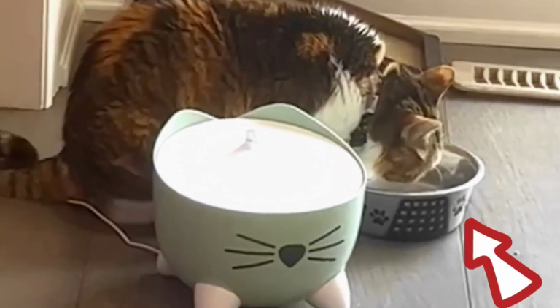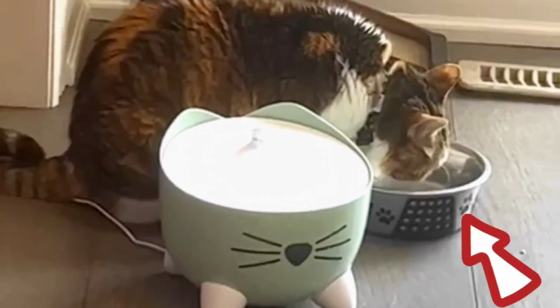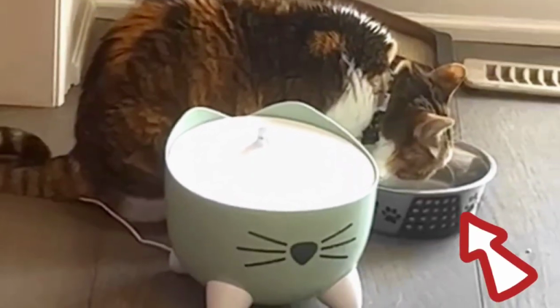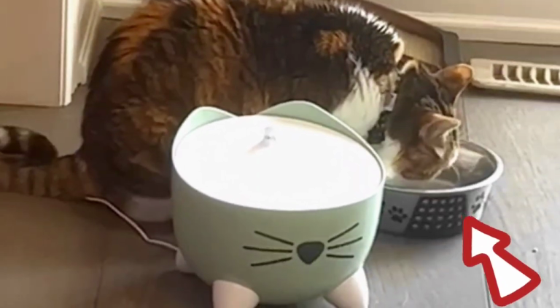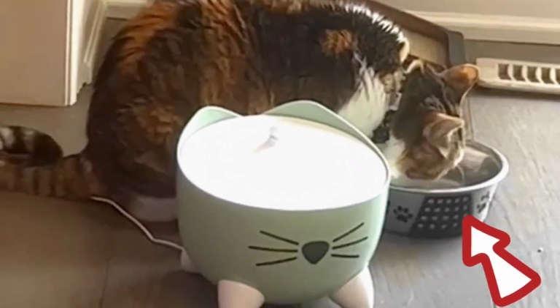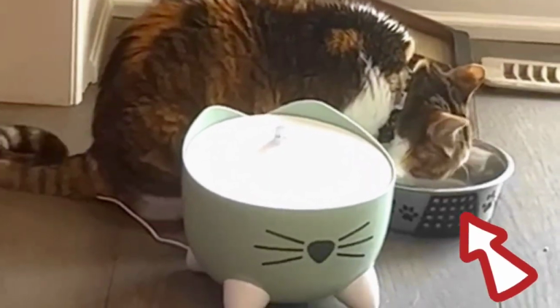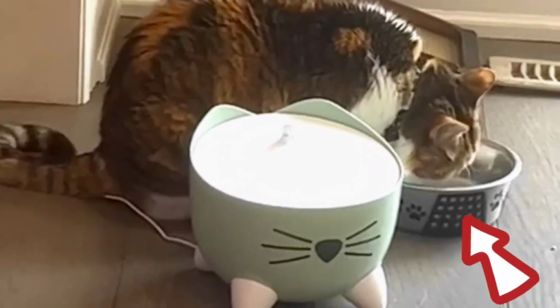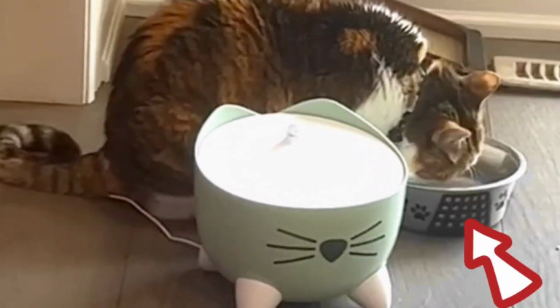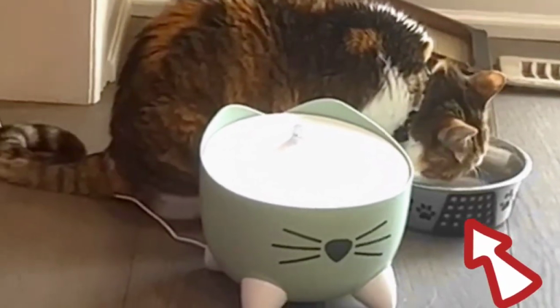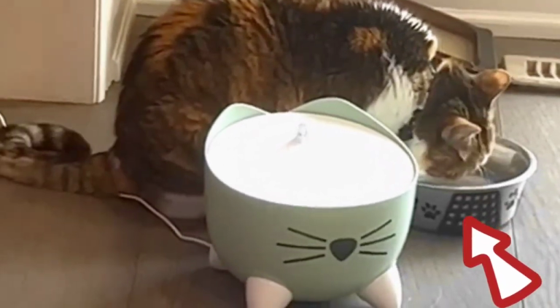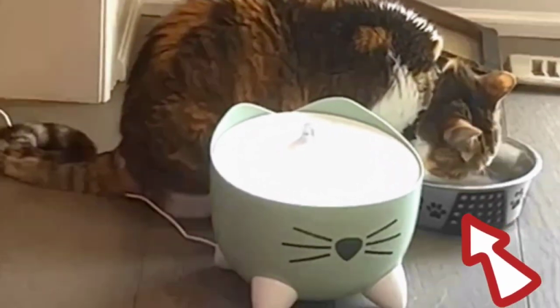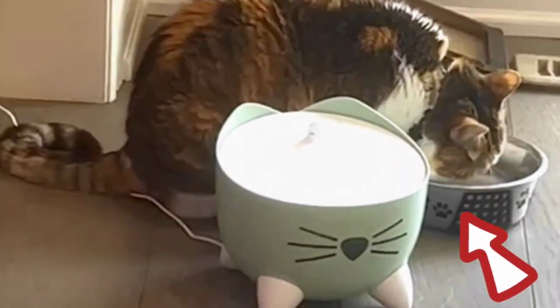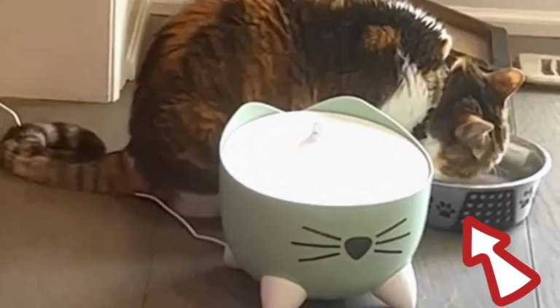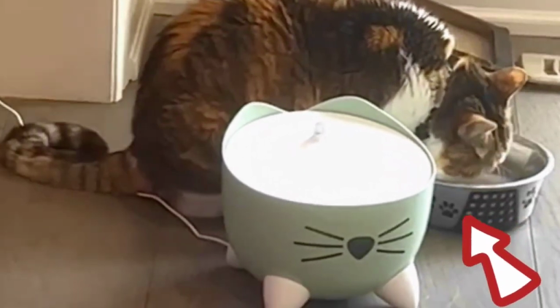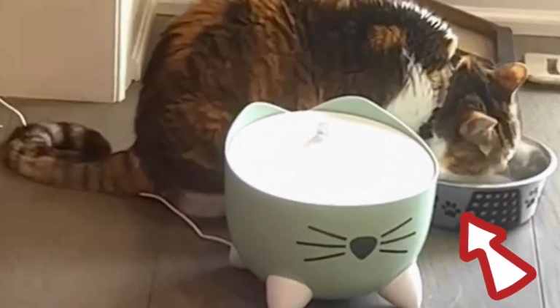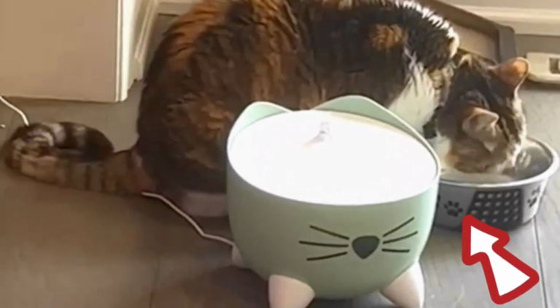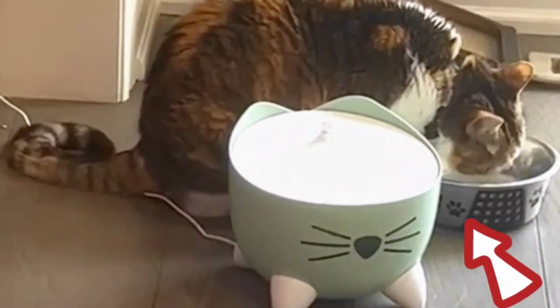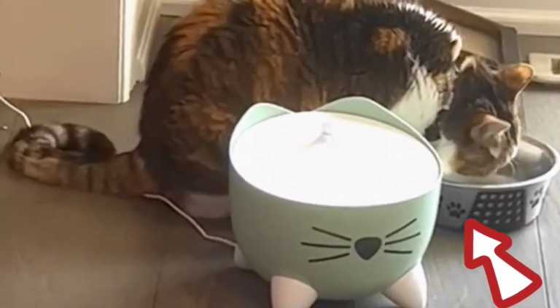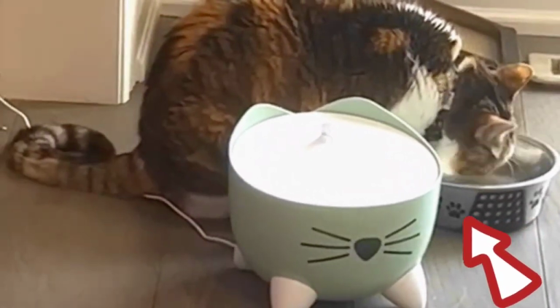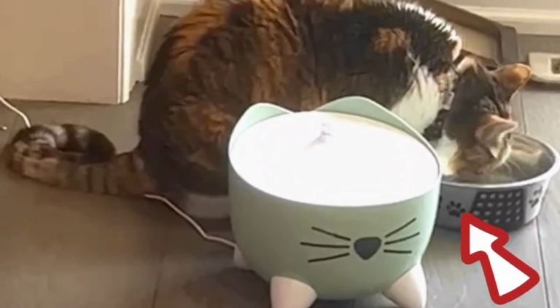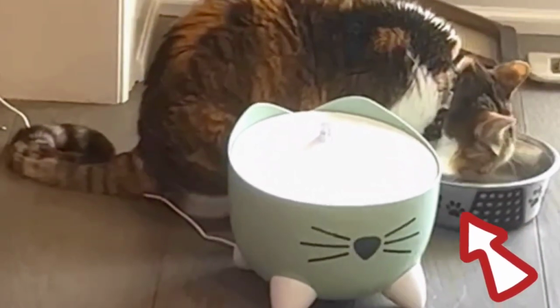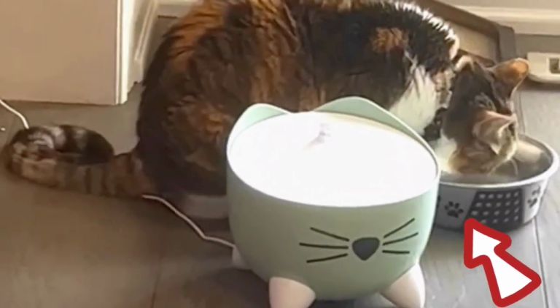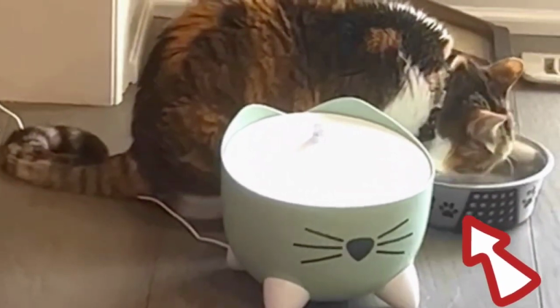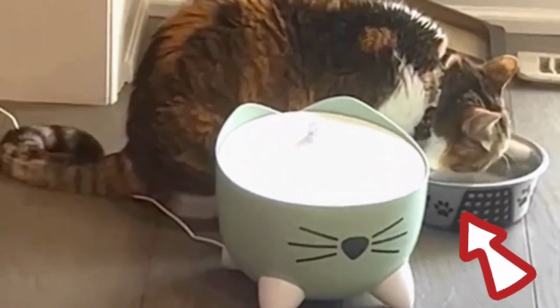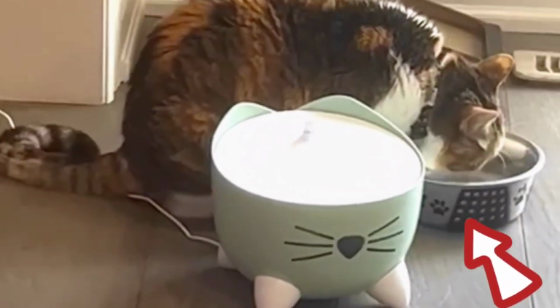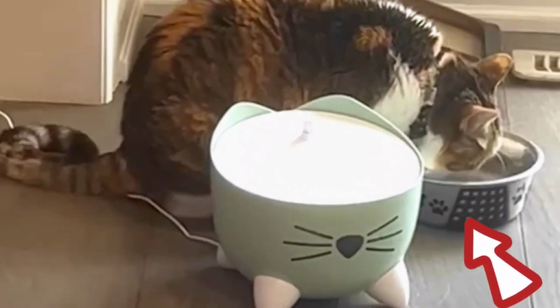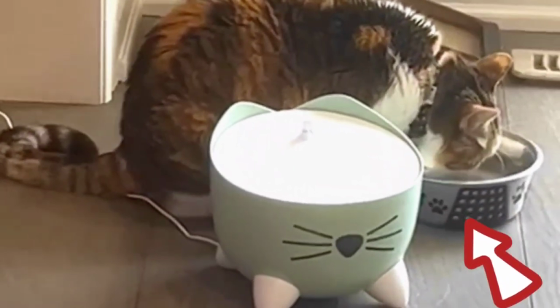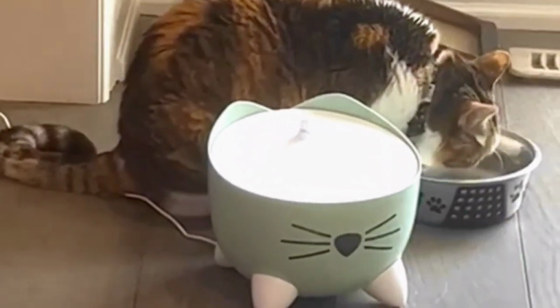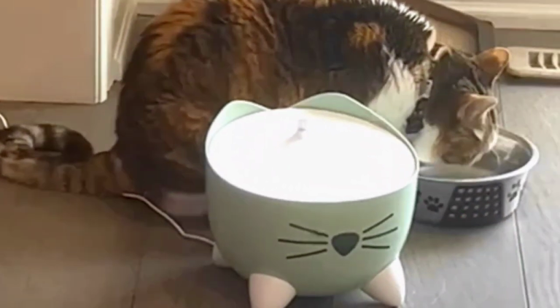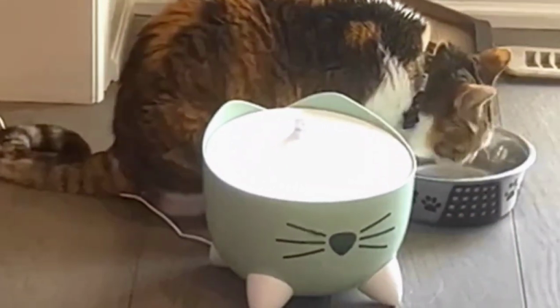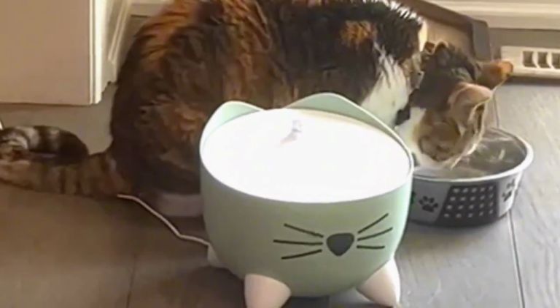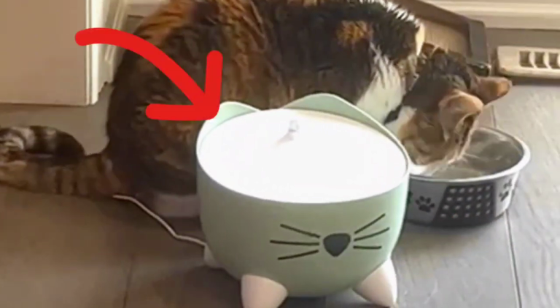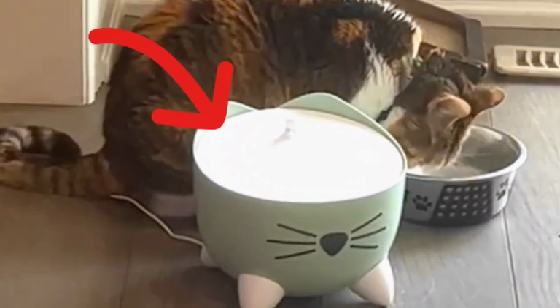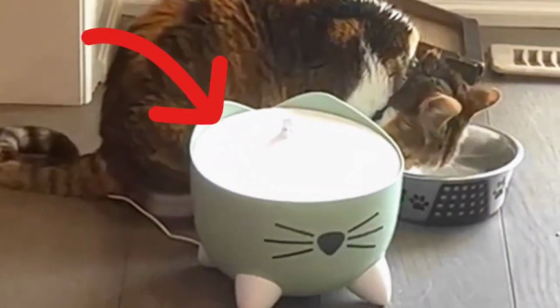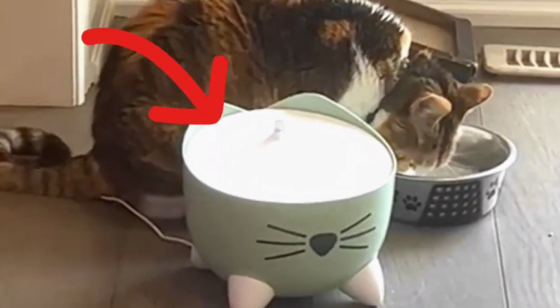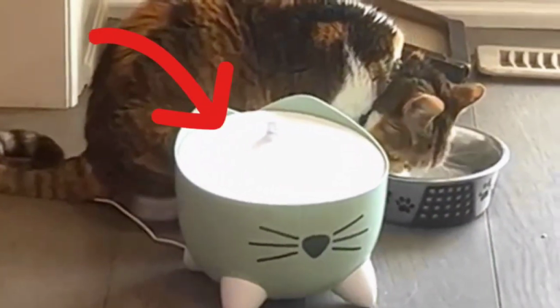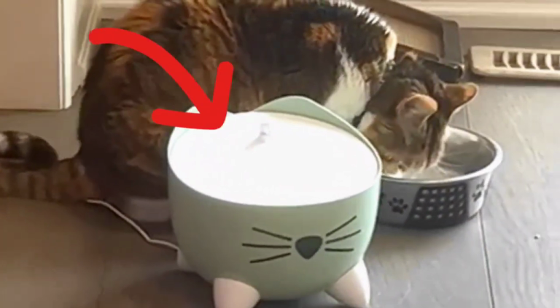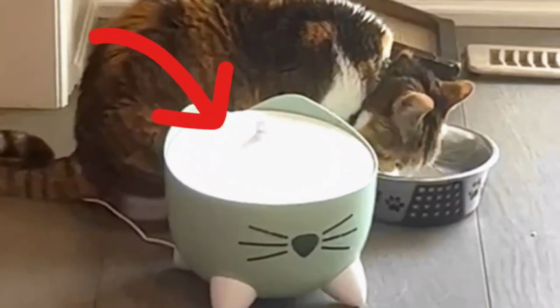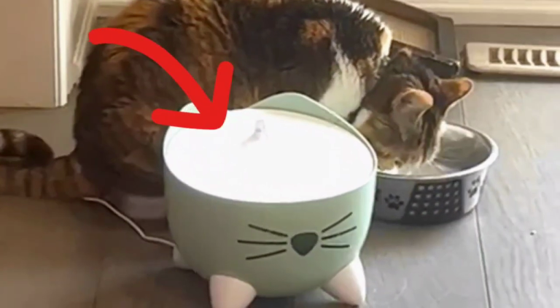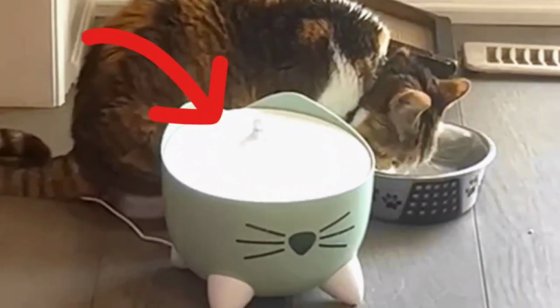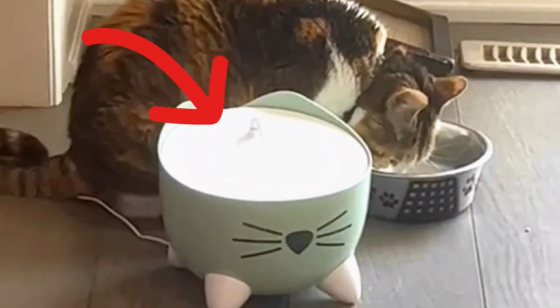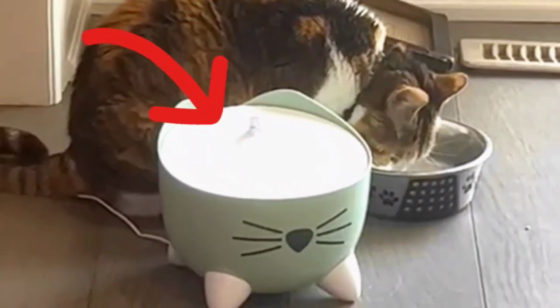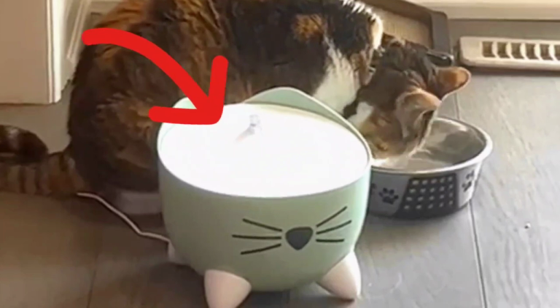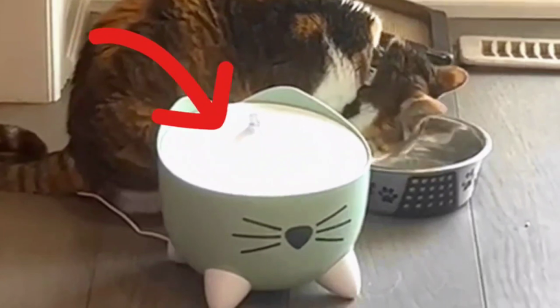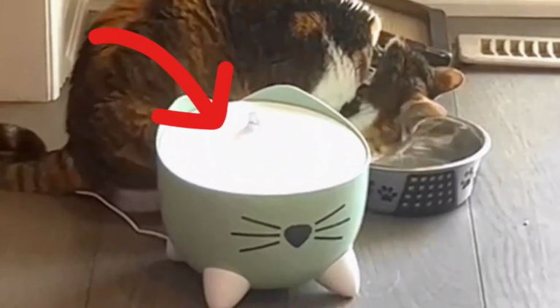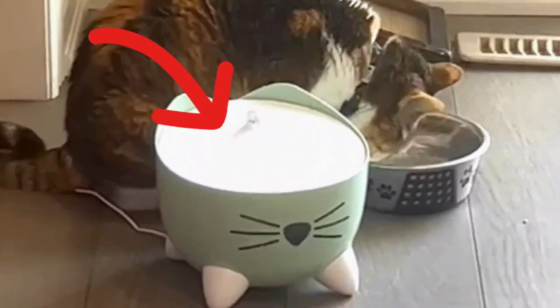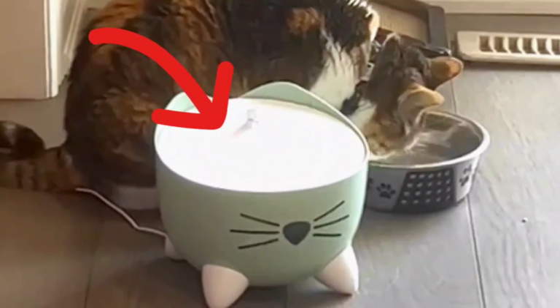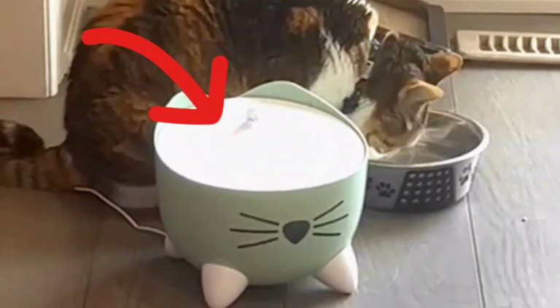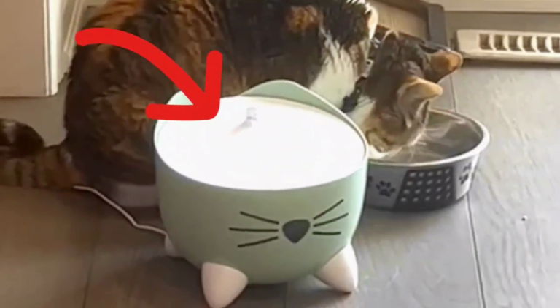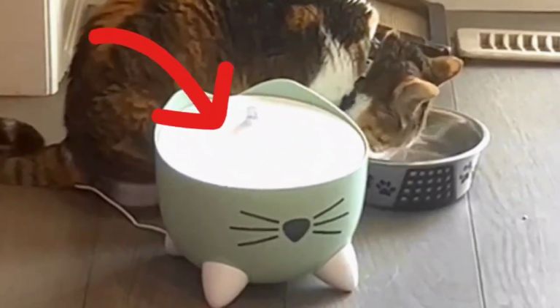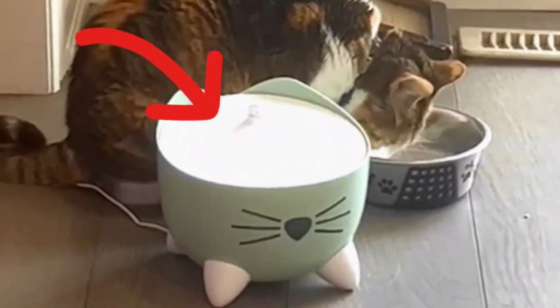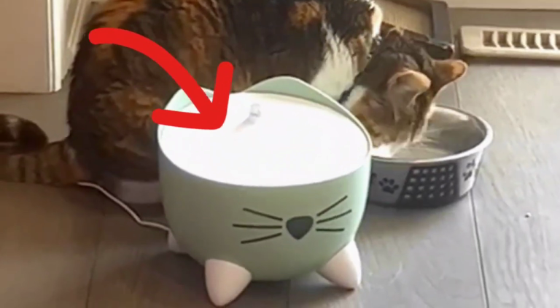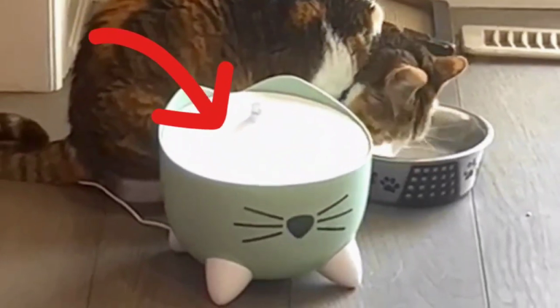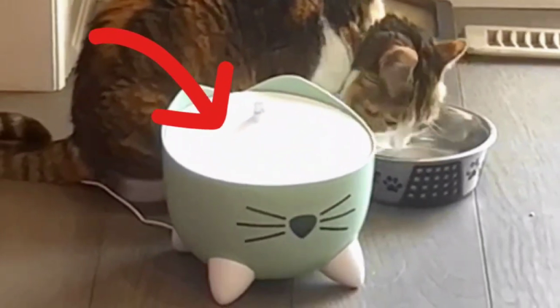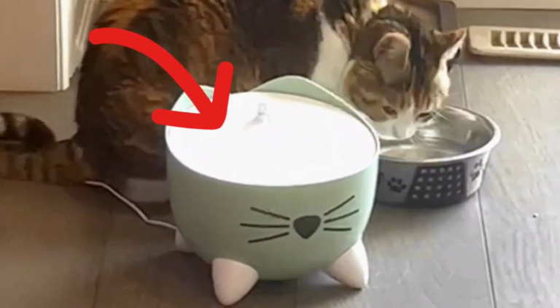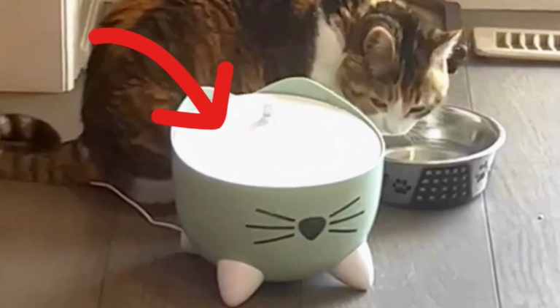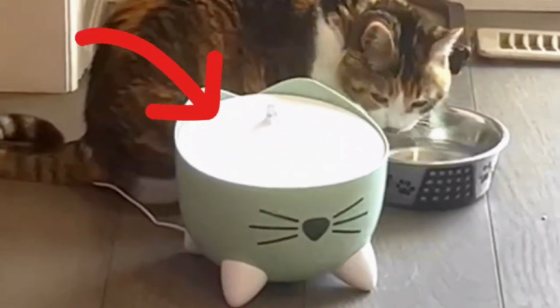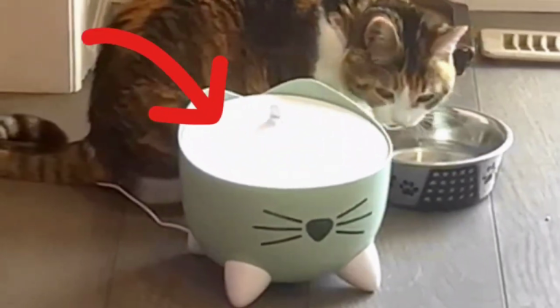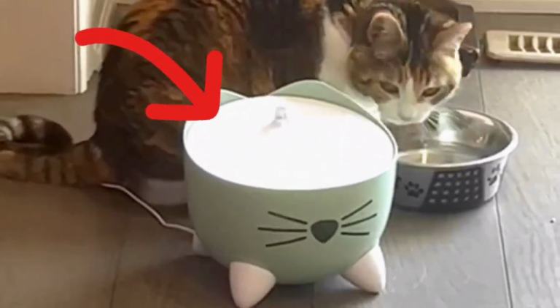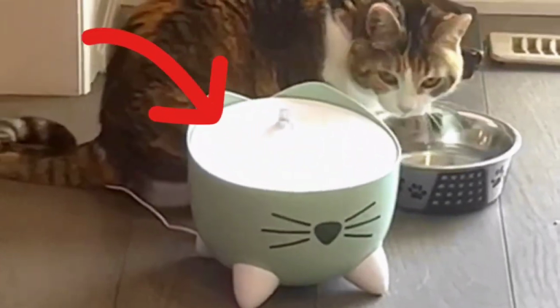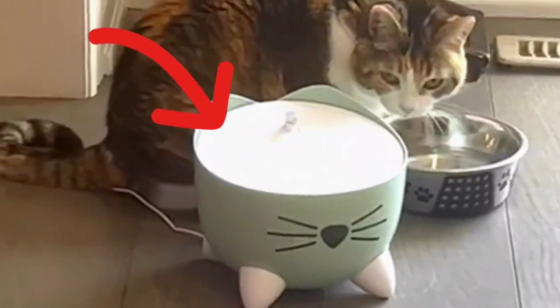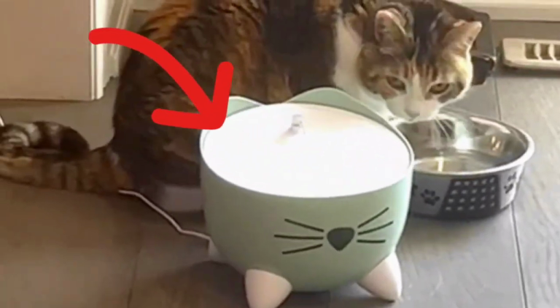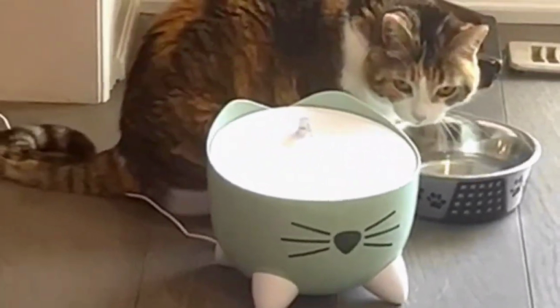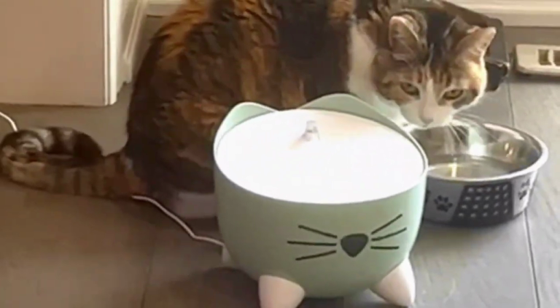Regular water drinking bowl versus the new Catit water fountain drinking bowl. Let's see what Misty prefers more.